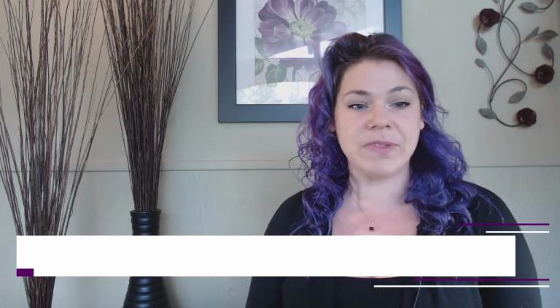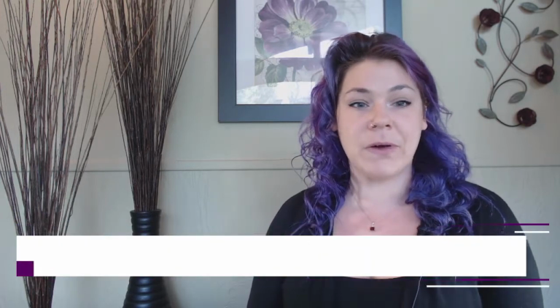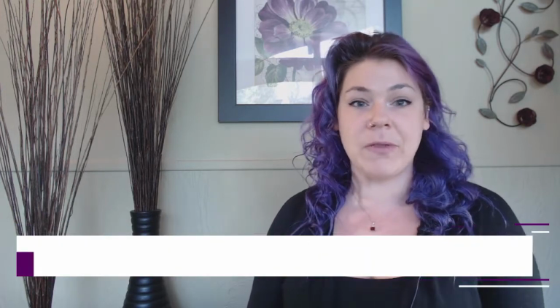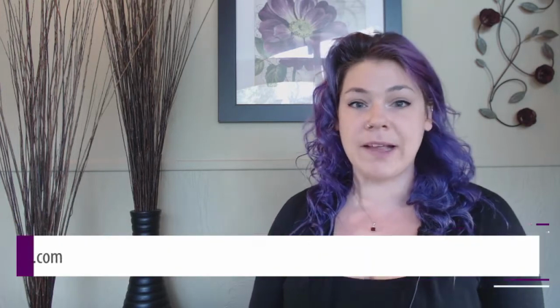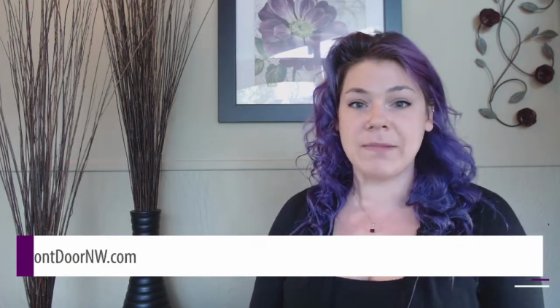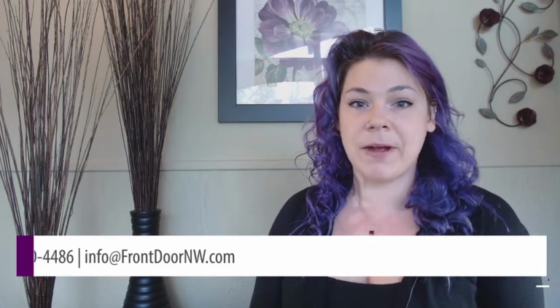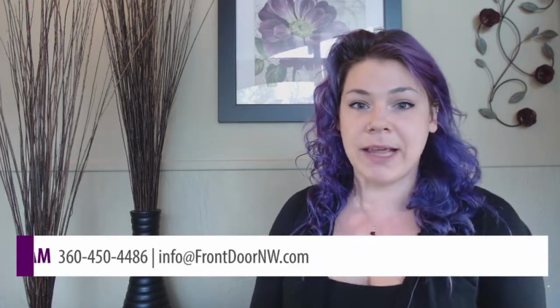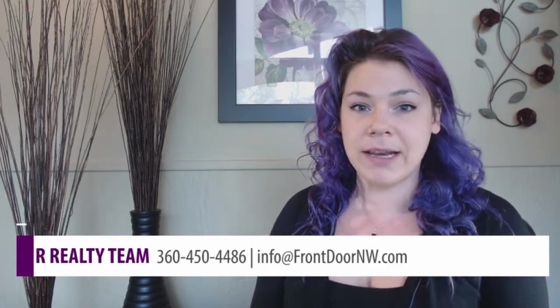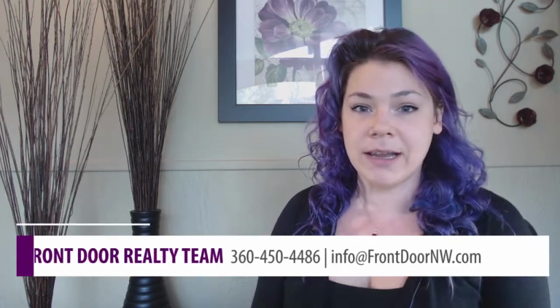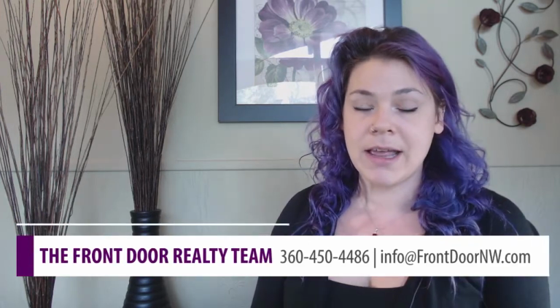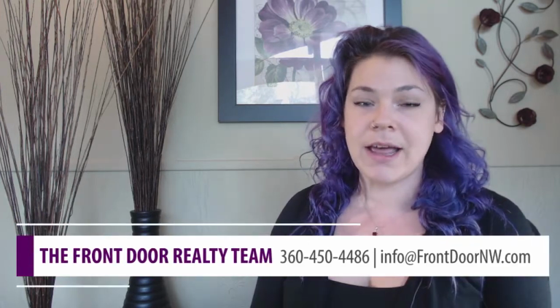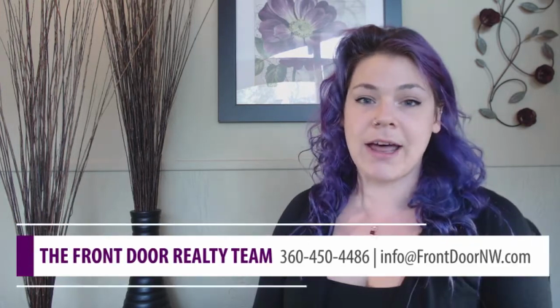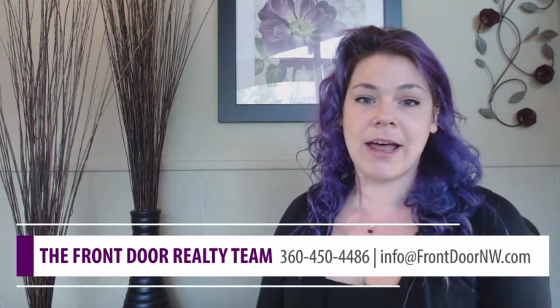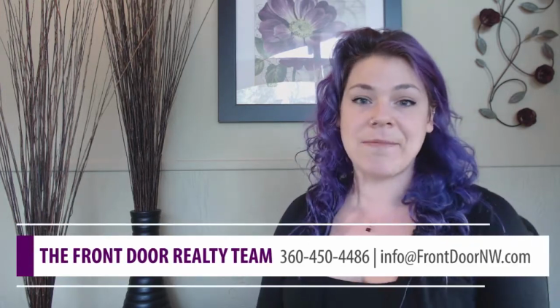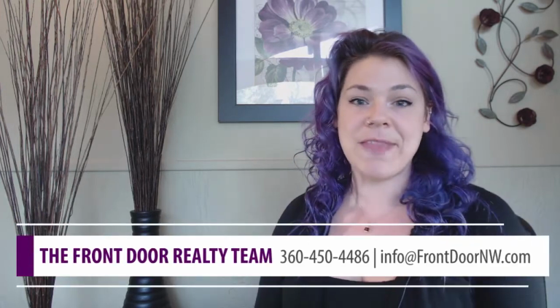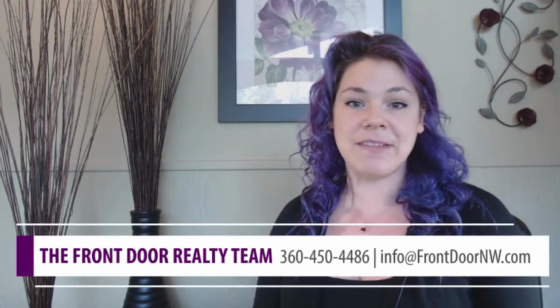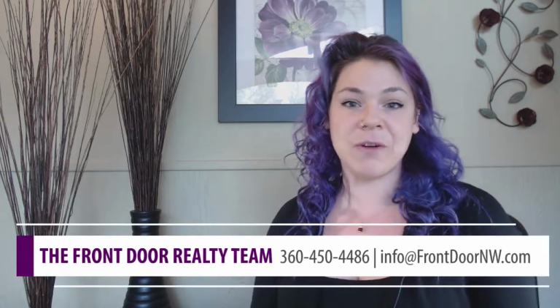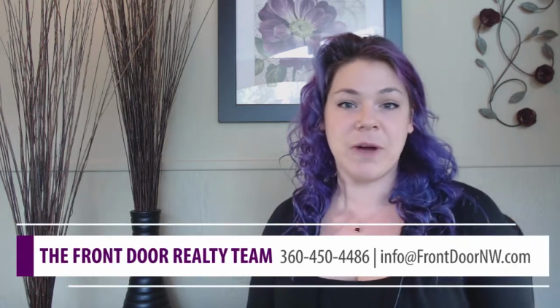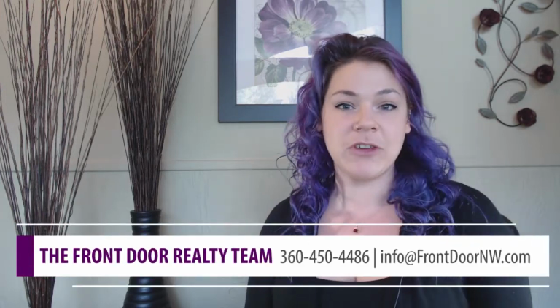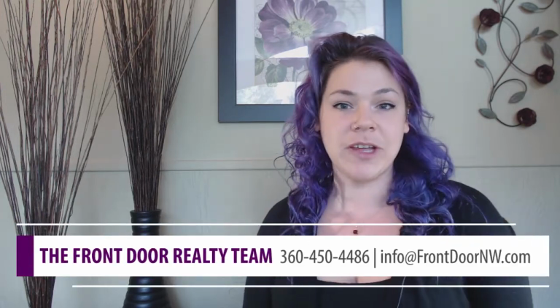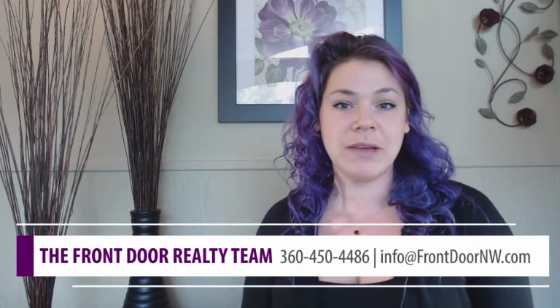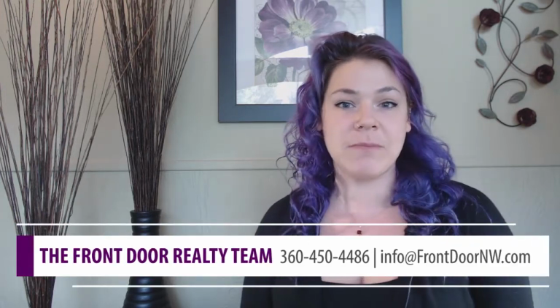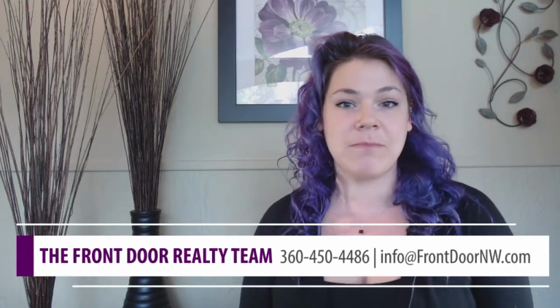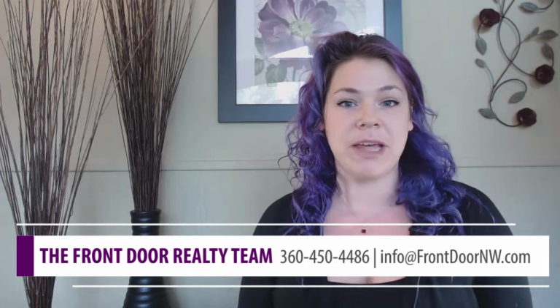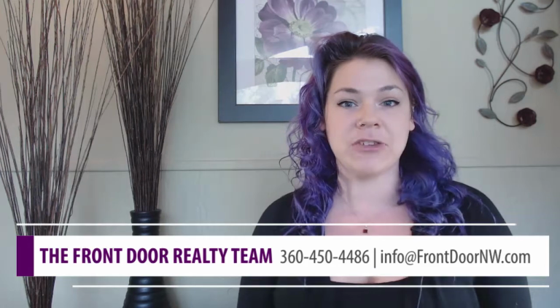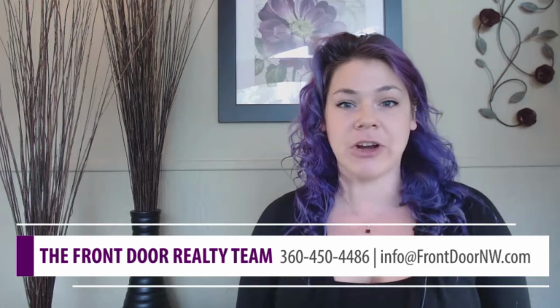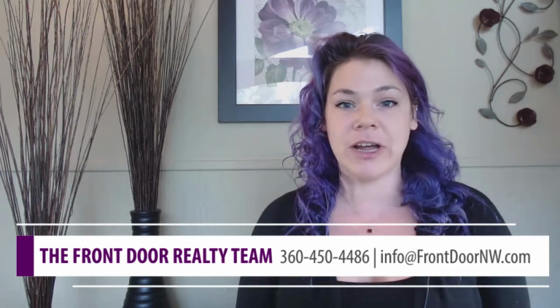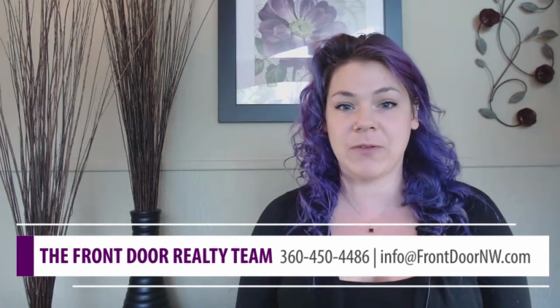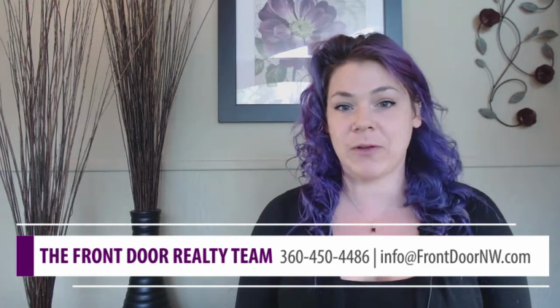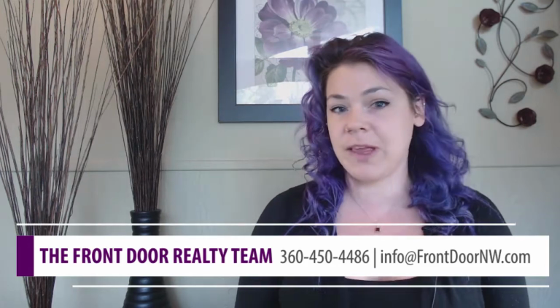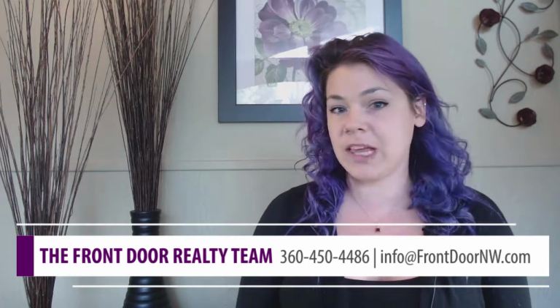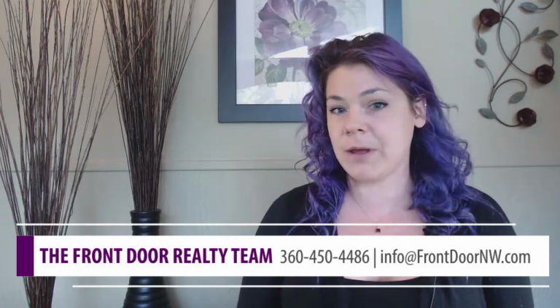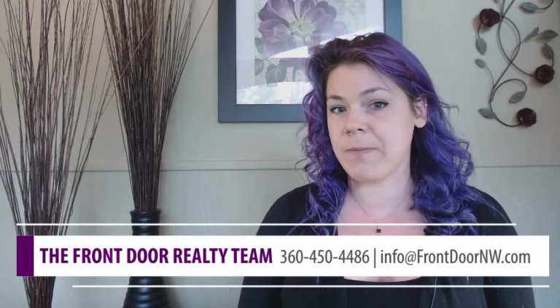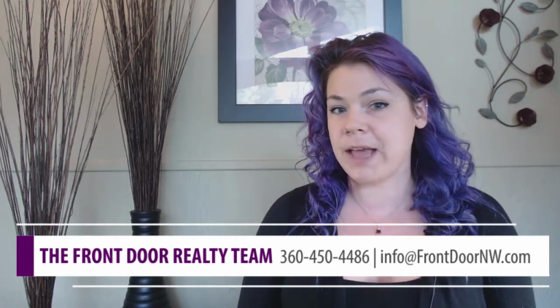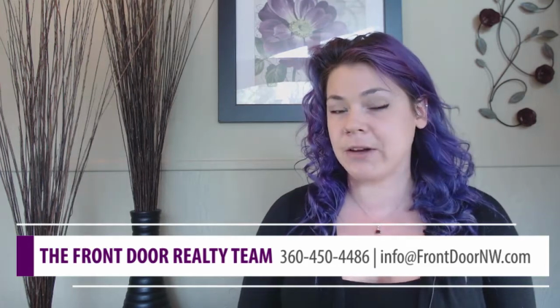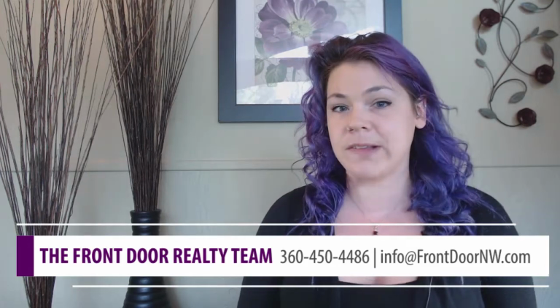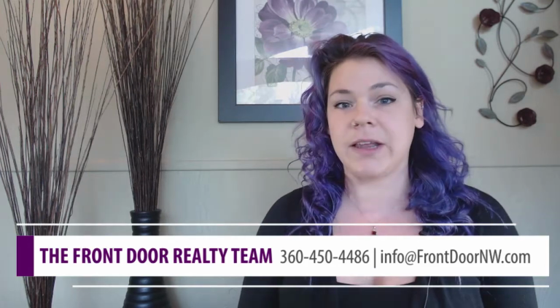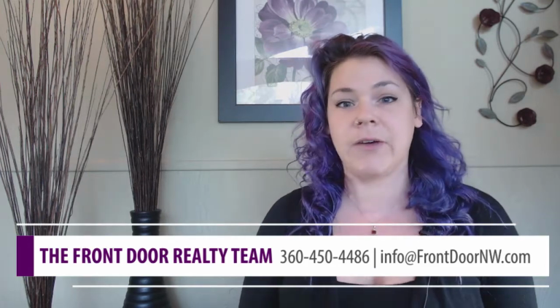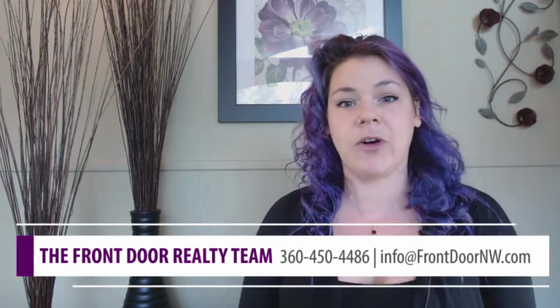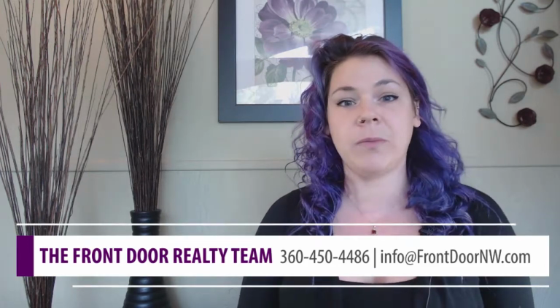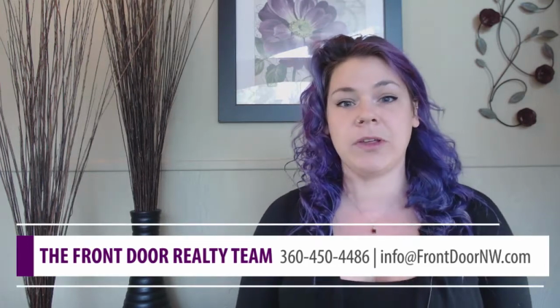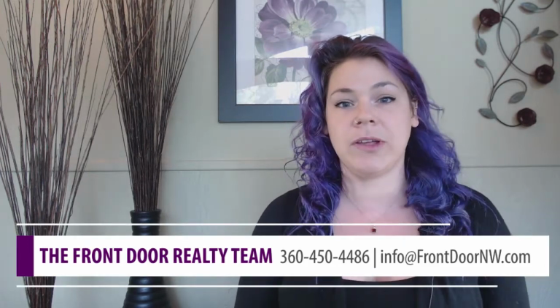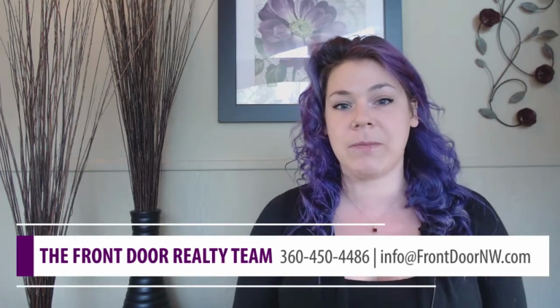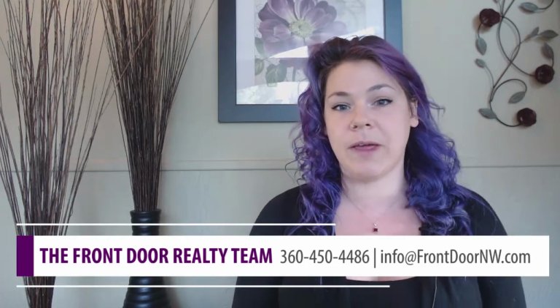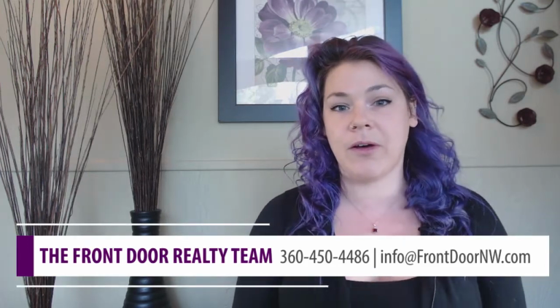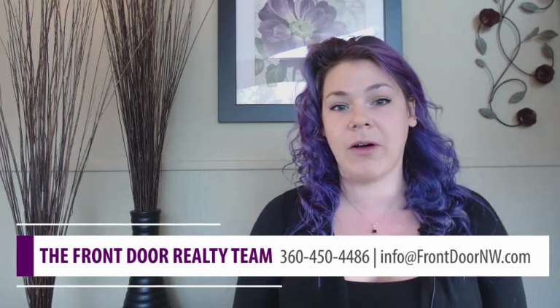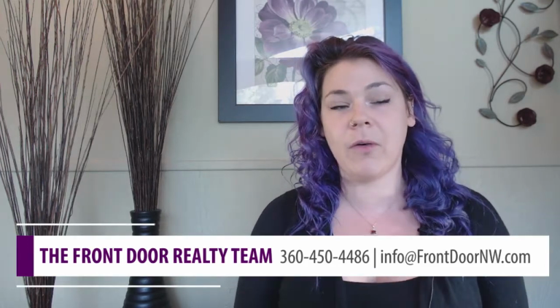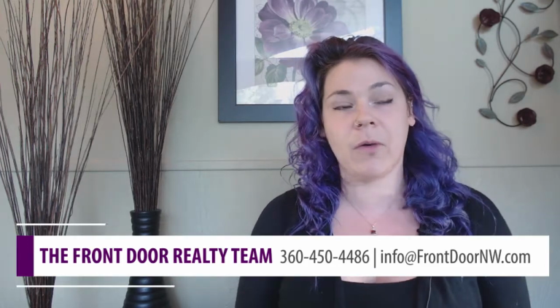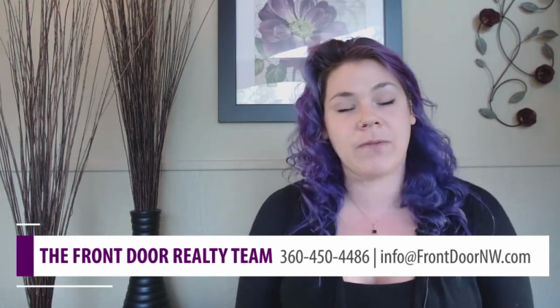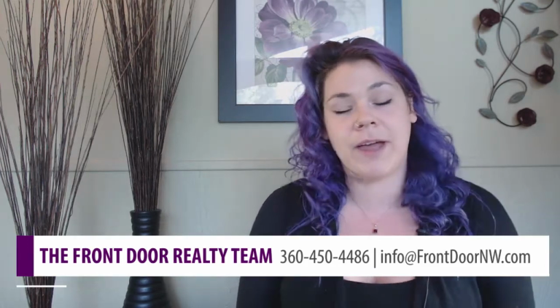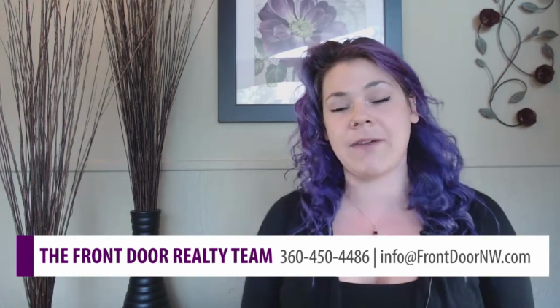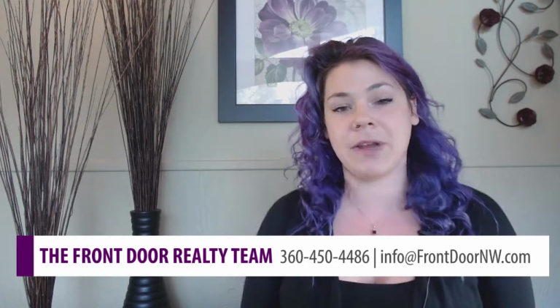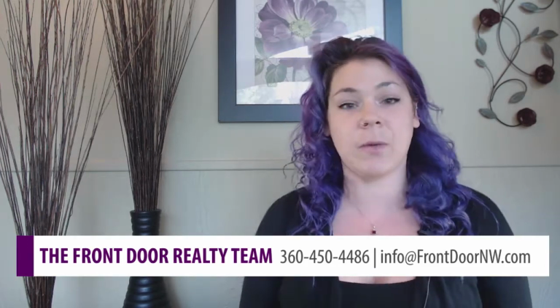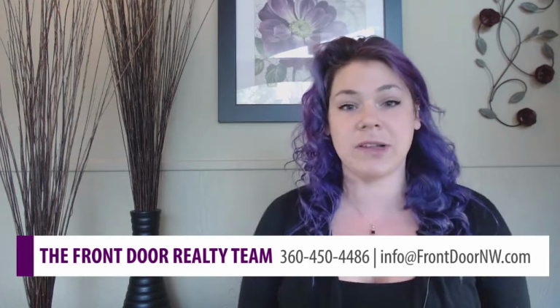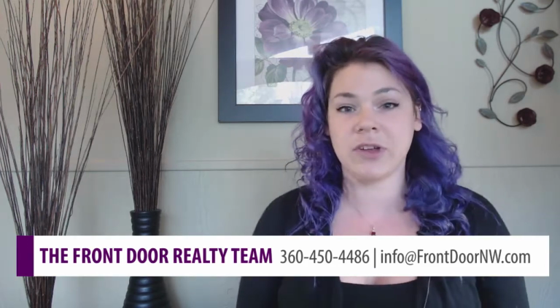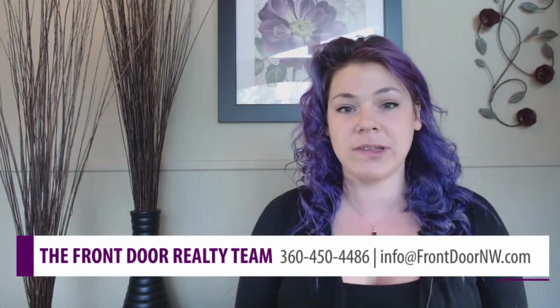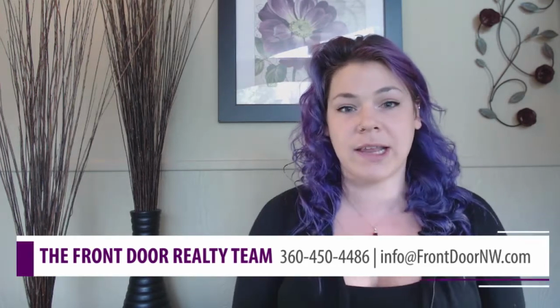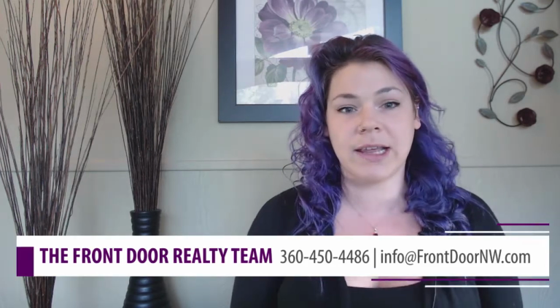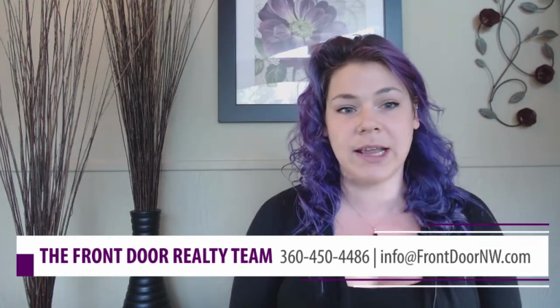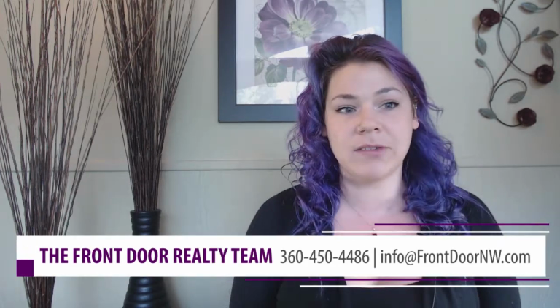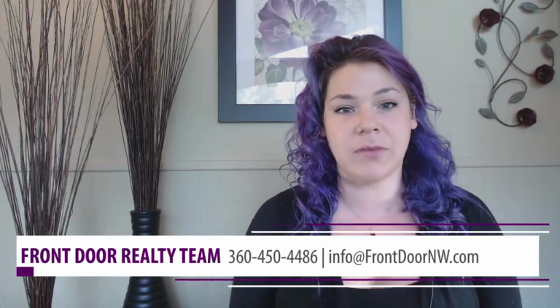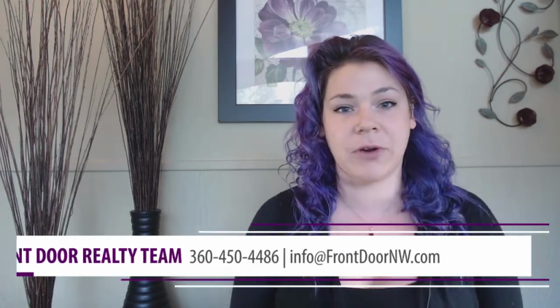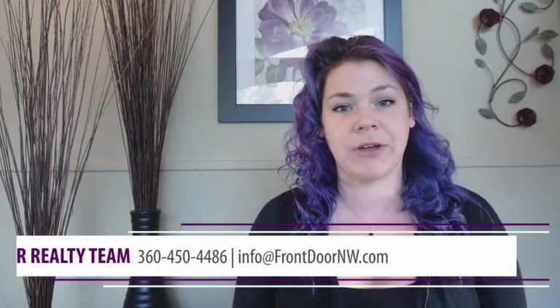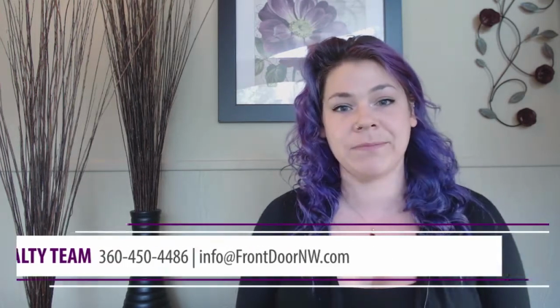So that's about it. Thanks for watching. Make sure if you're thinking about buying or selling a home, you give me a call, or if you have any questions that I could answer for you.